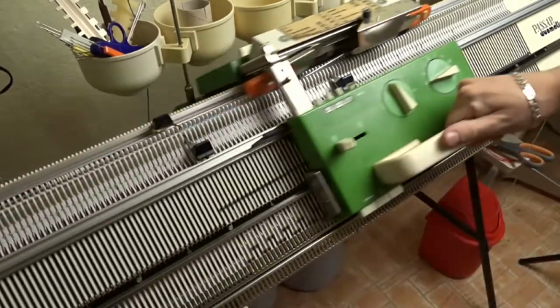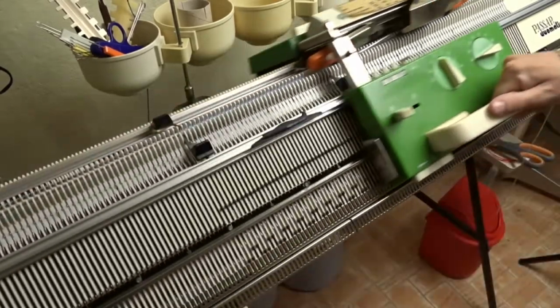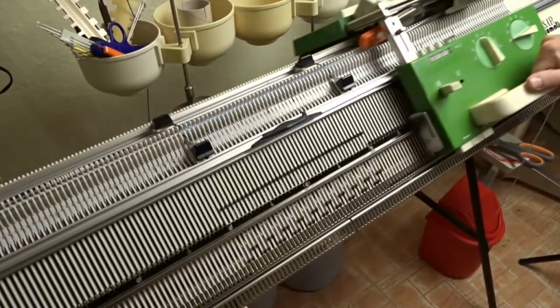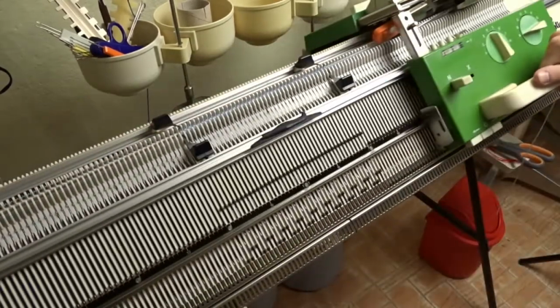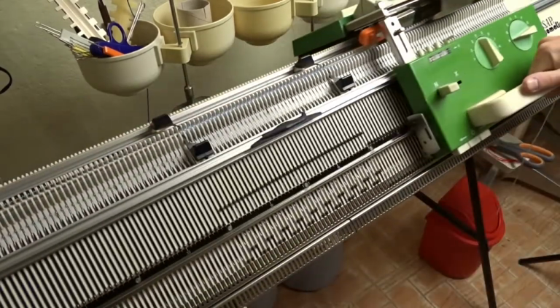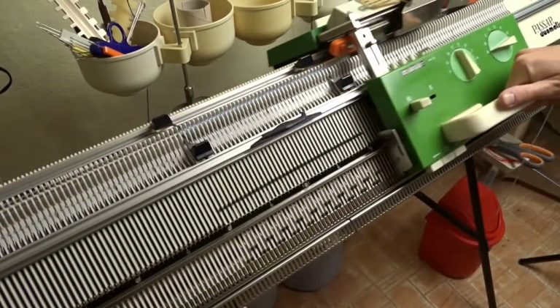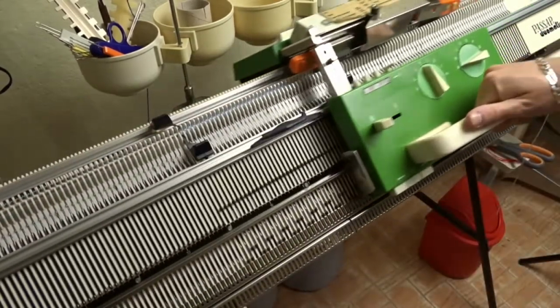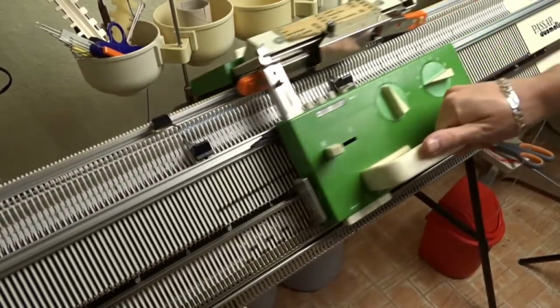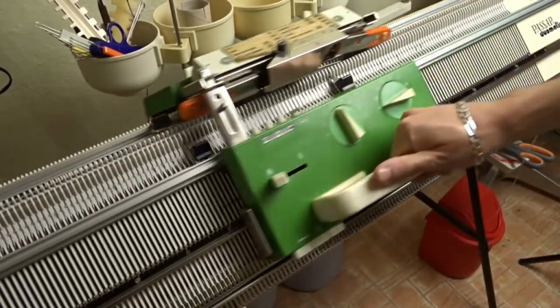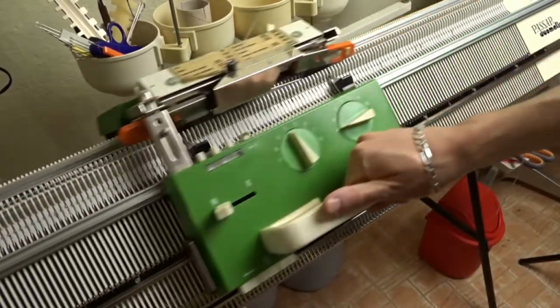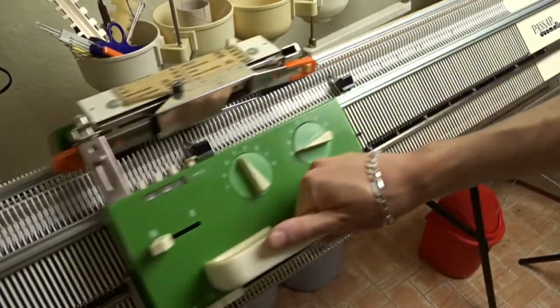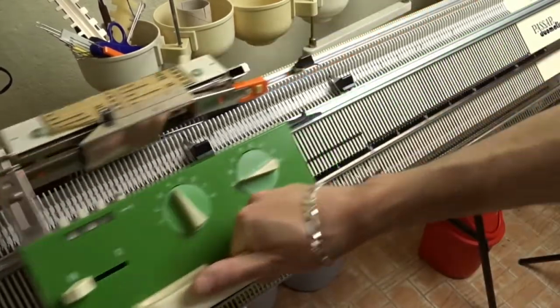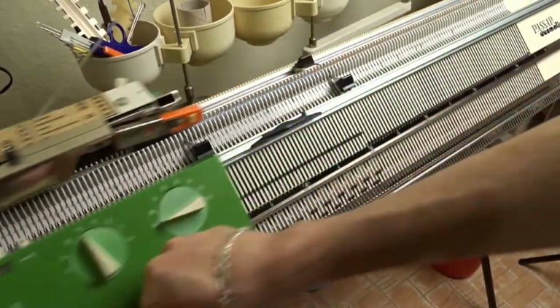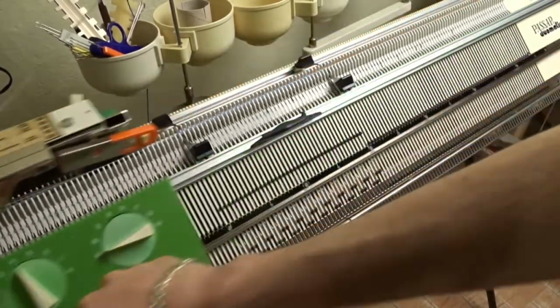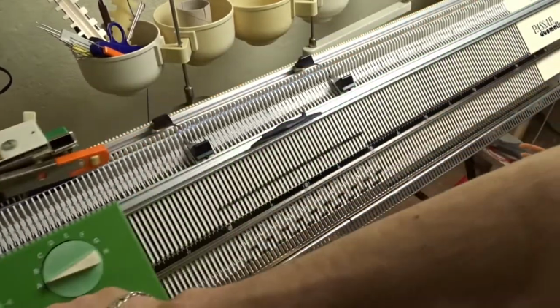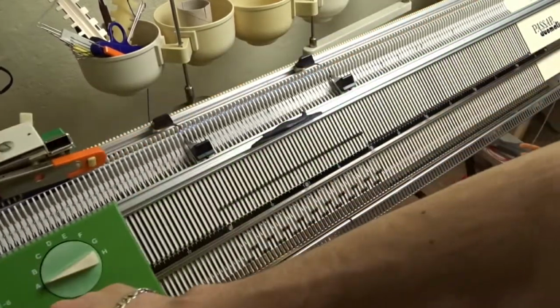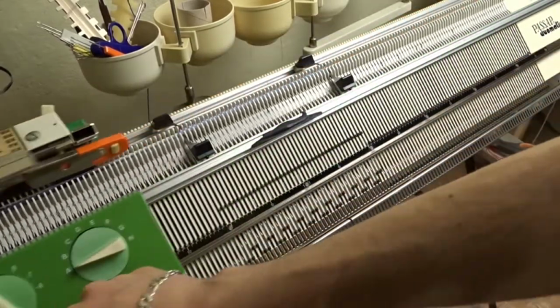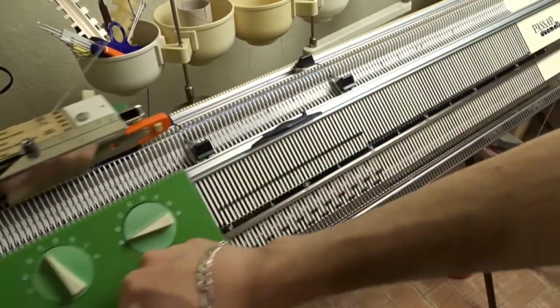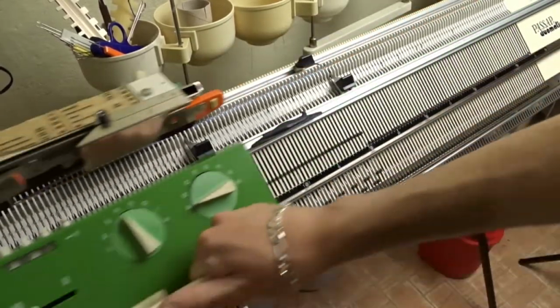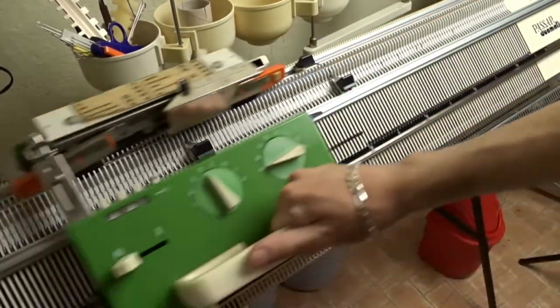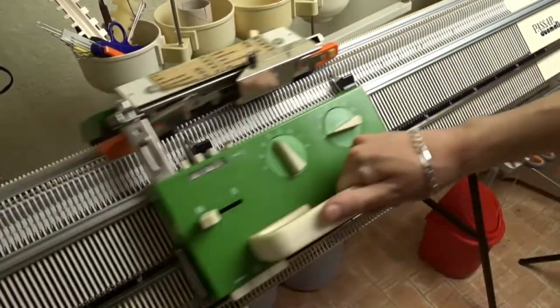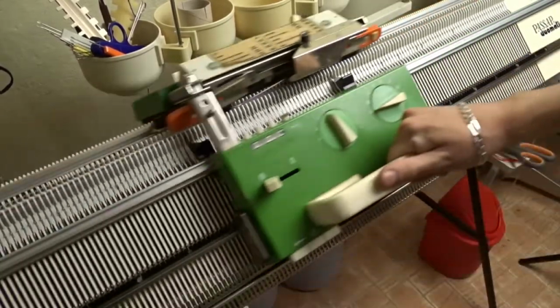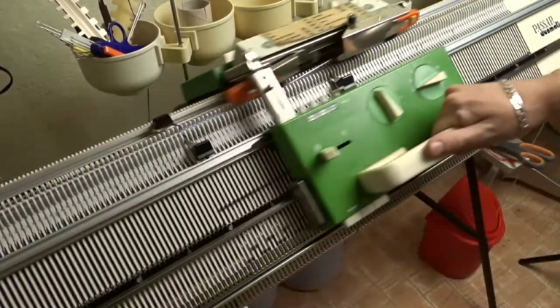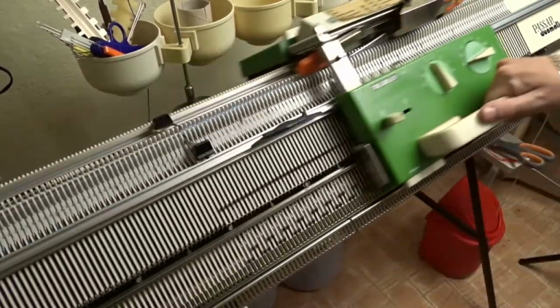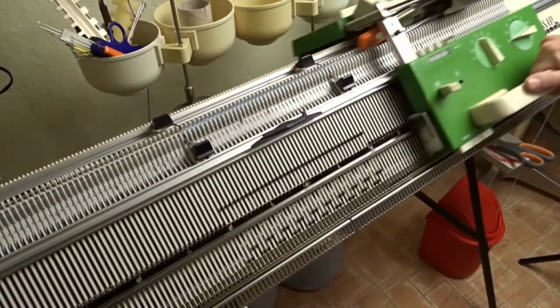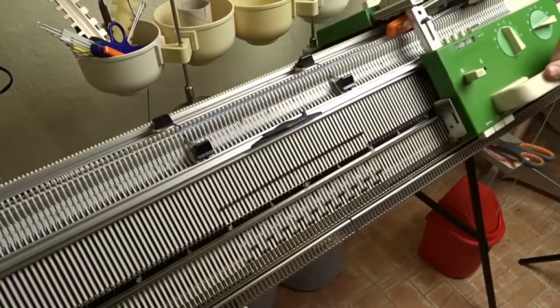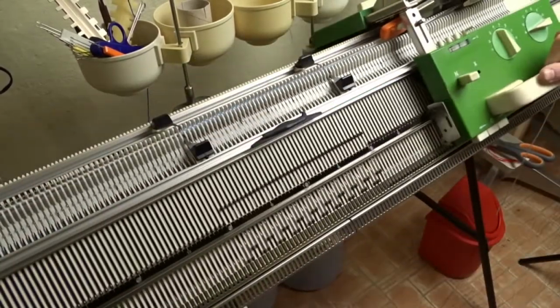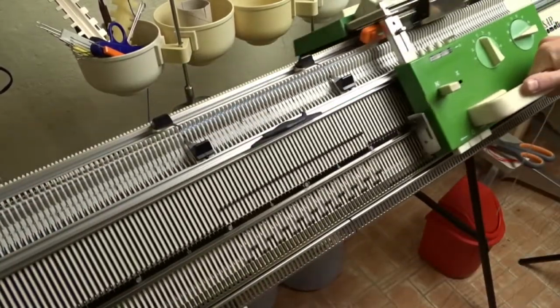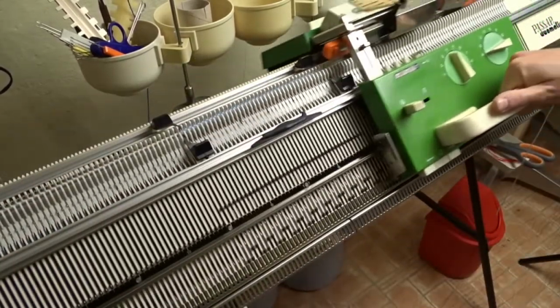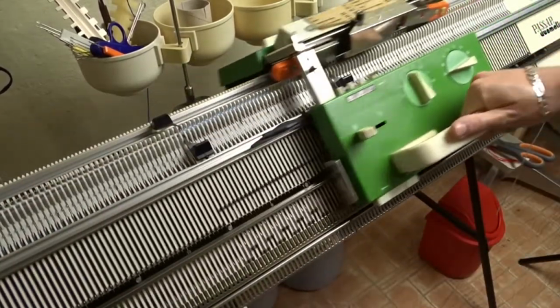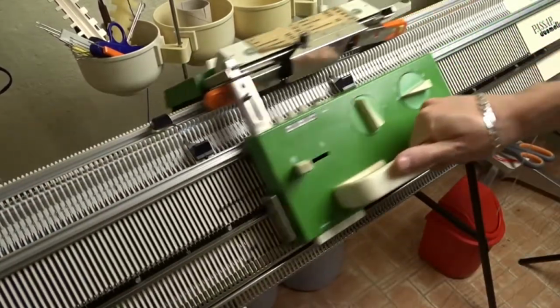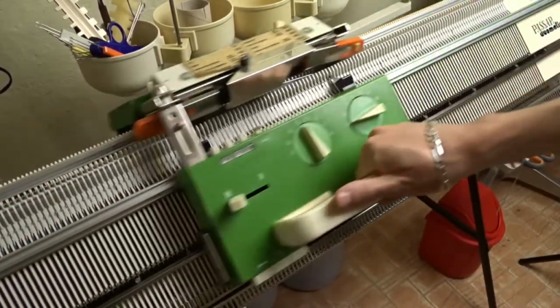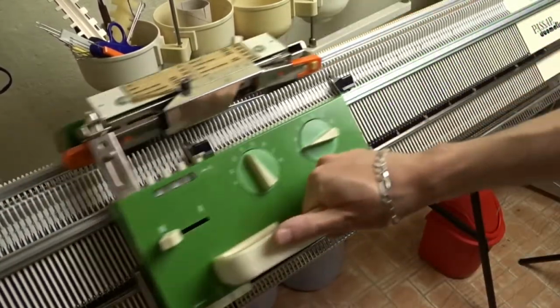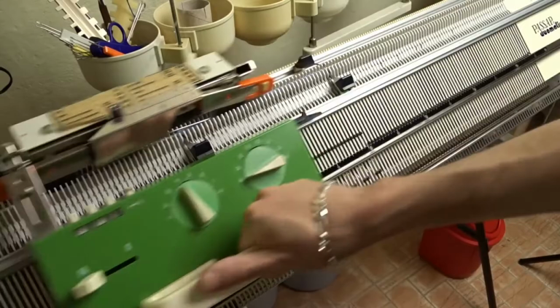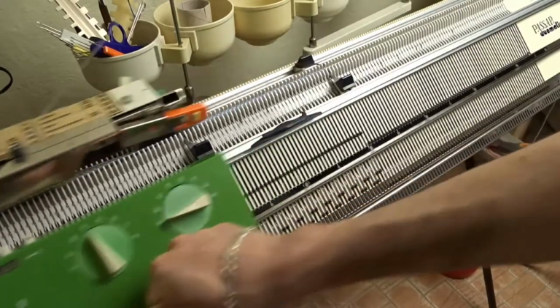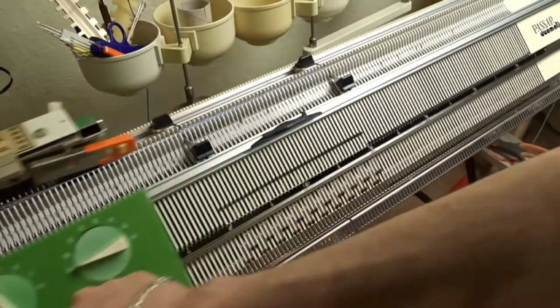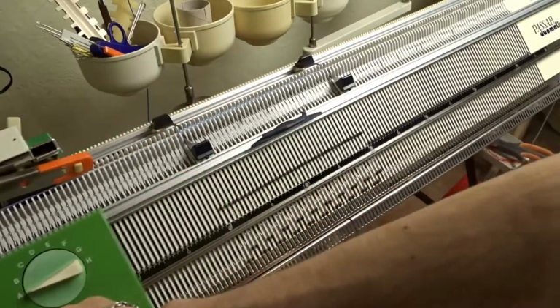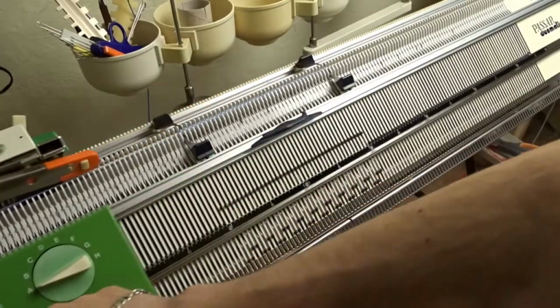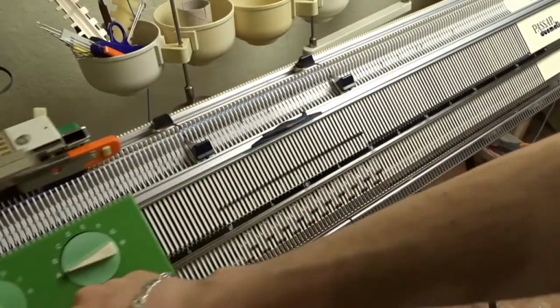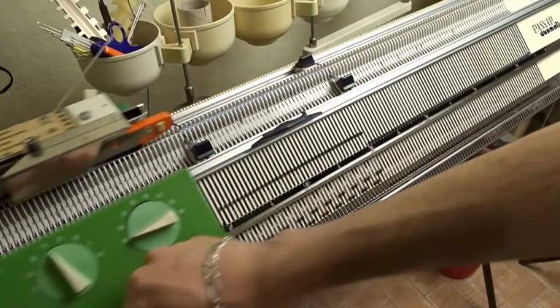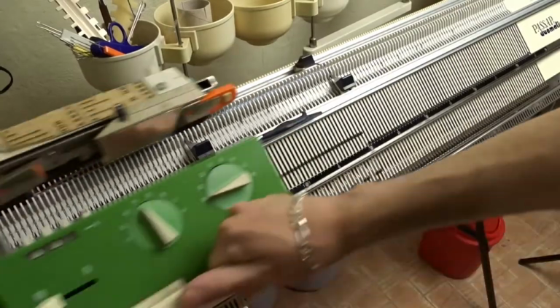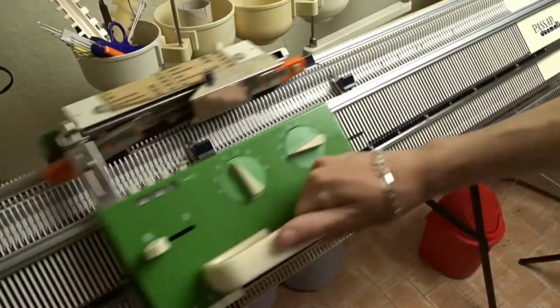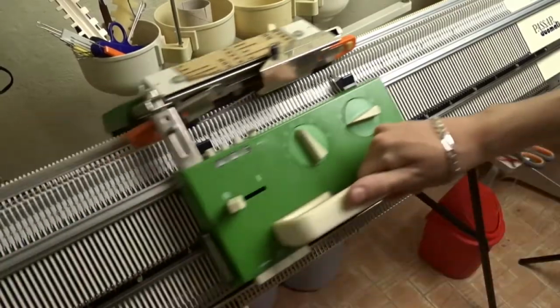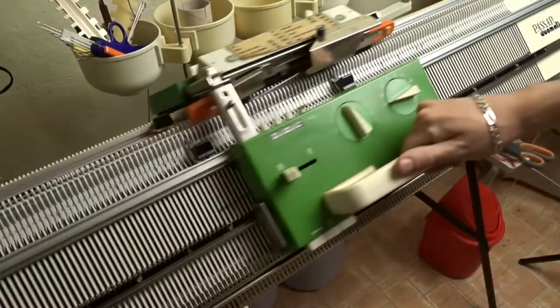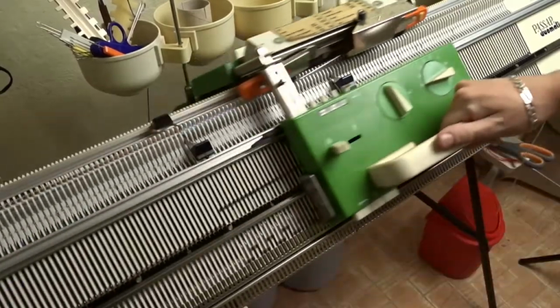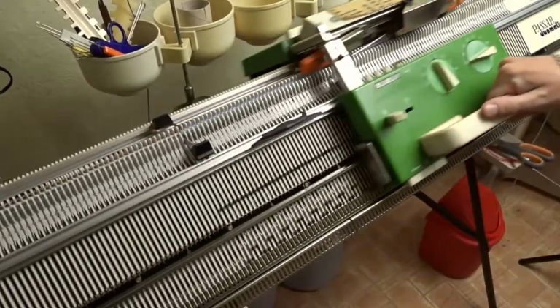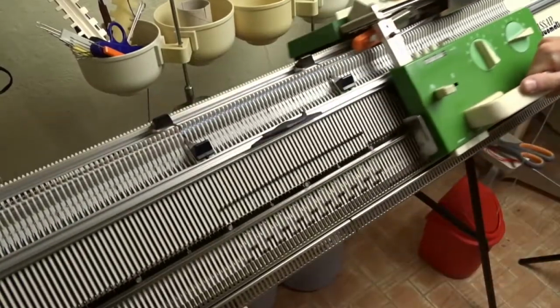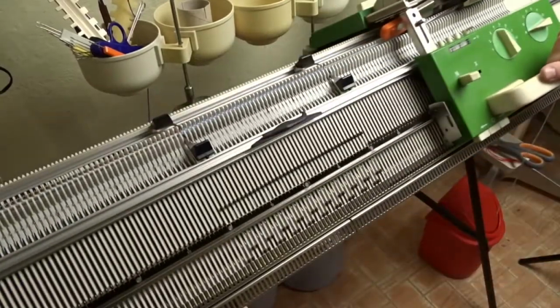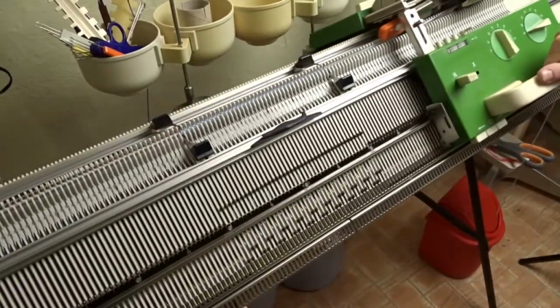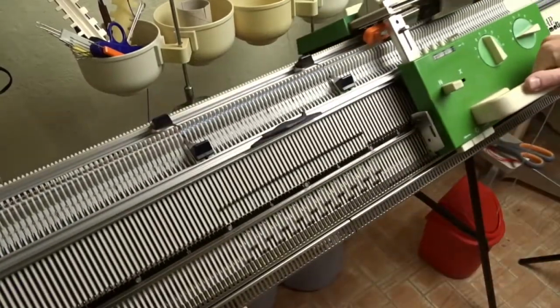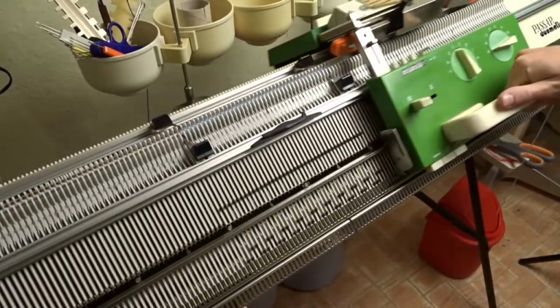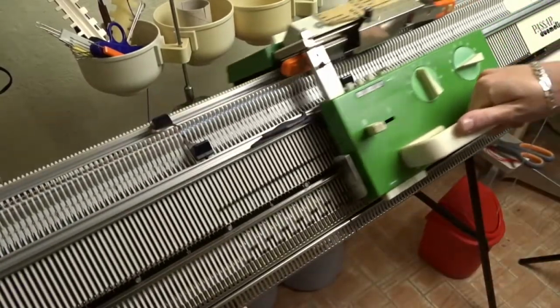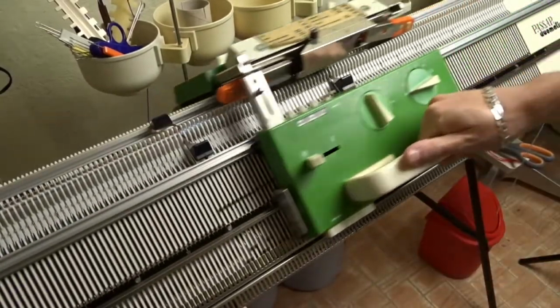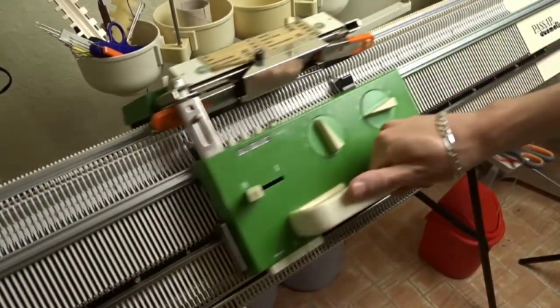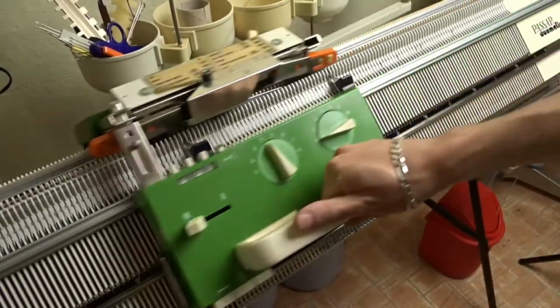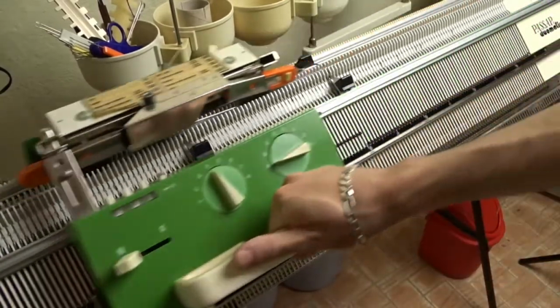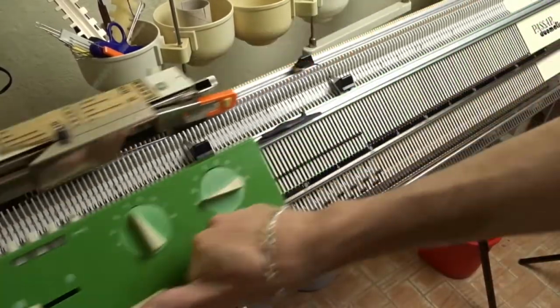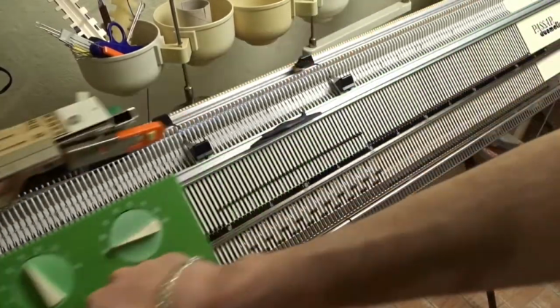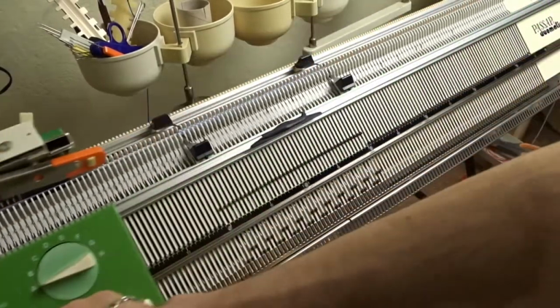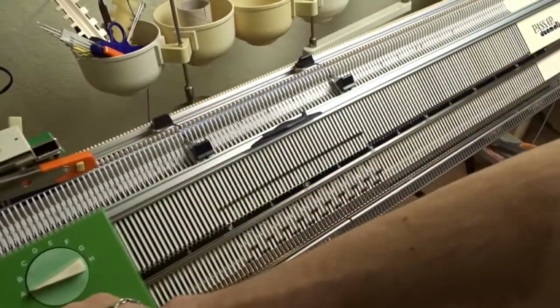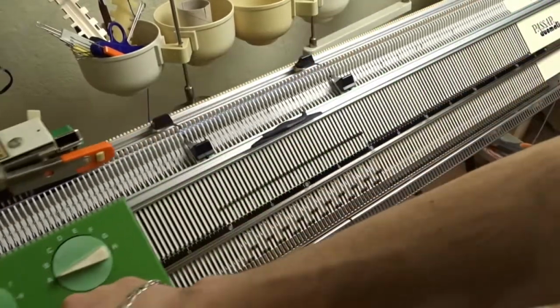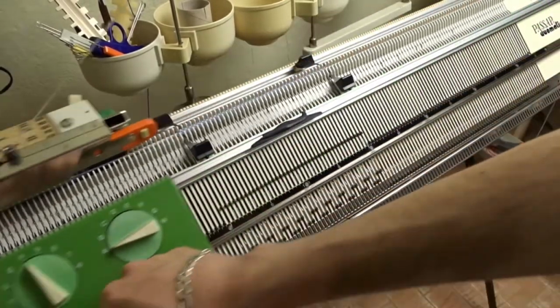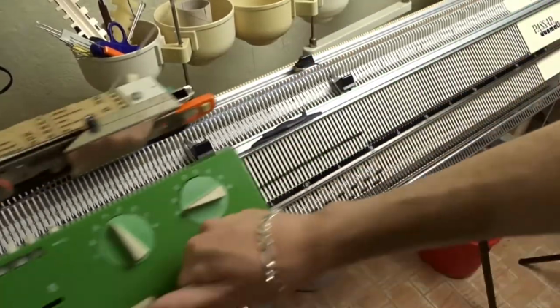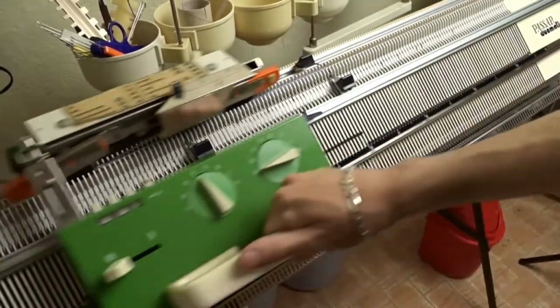You can lower the pushers — we won't use them anymore. When the lever is set to N, the machine will ignore them and their position won't have any impact on the final result.